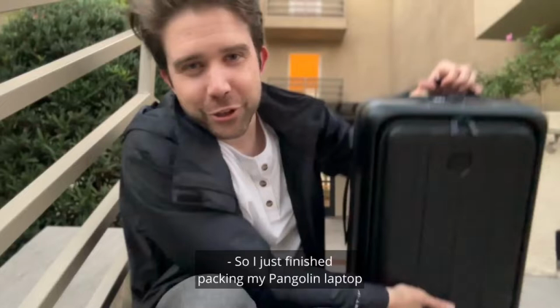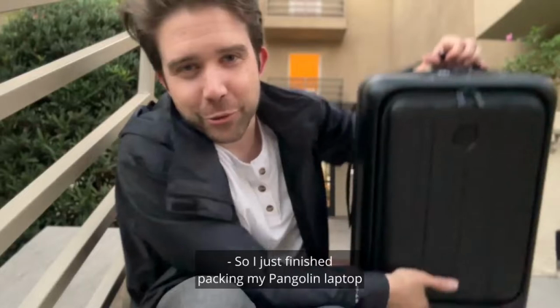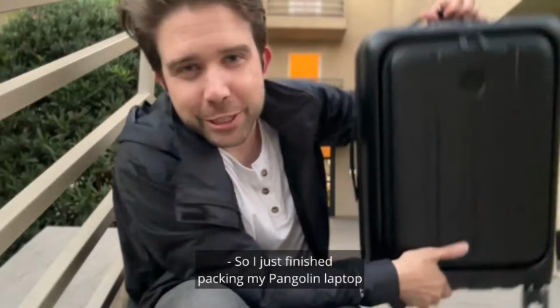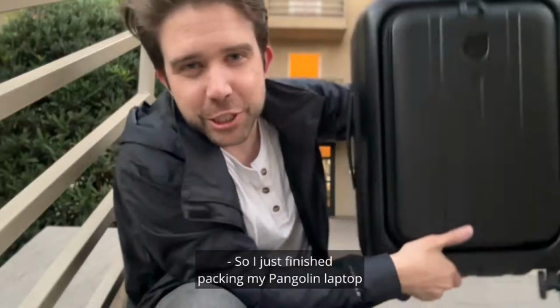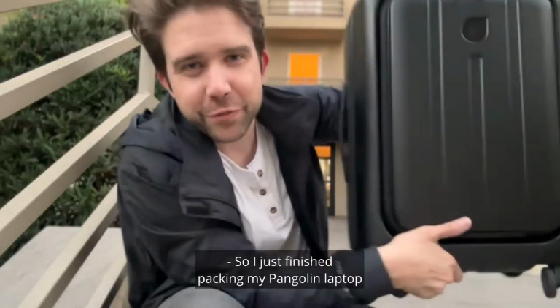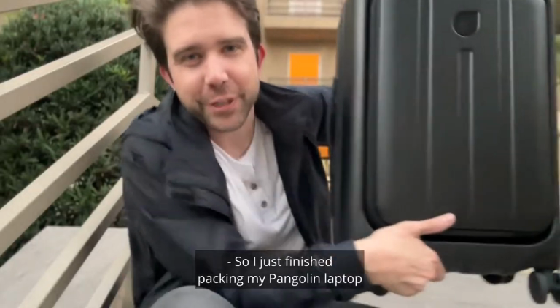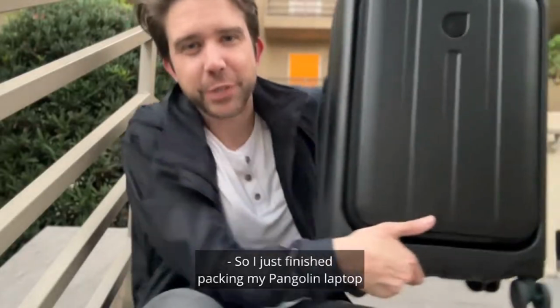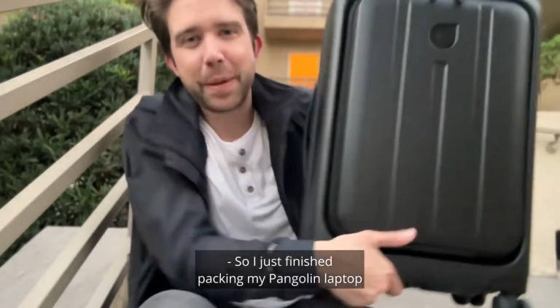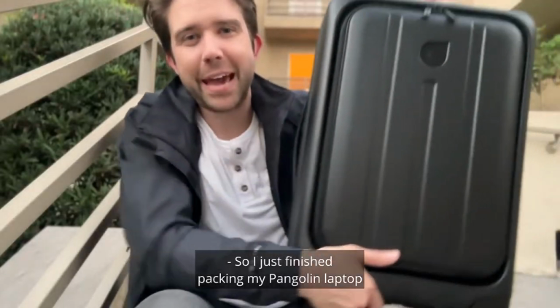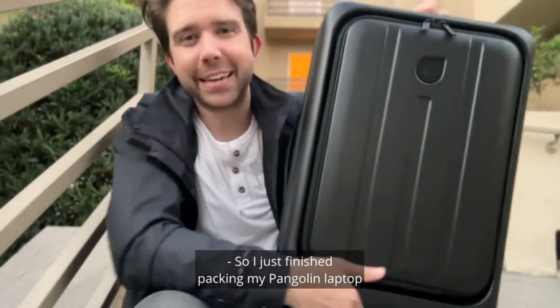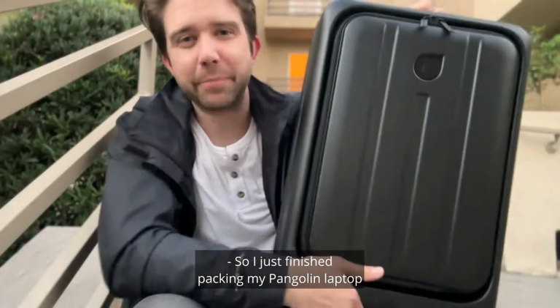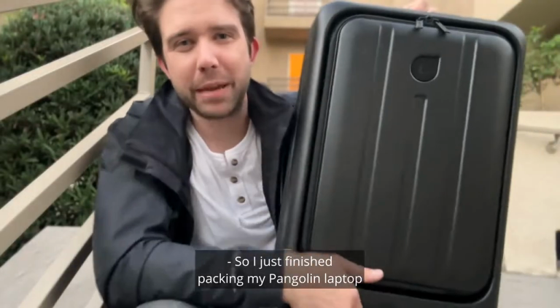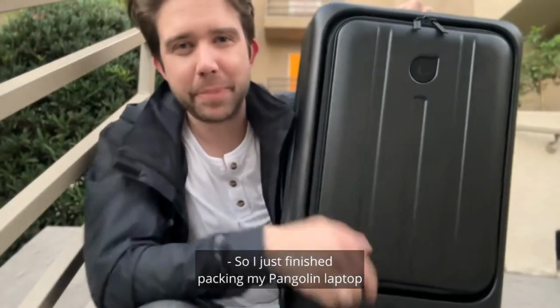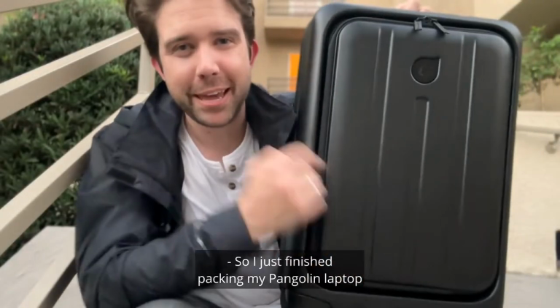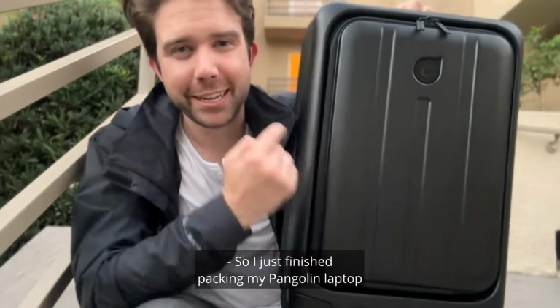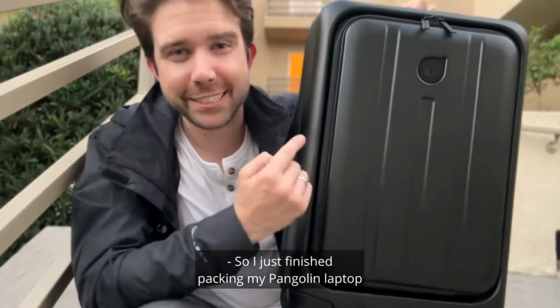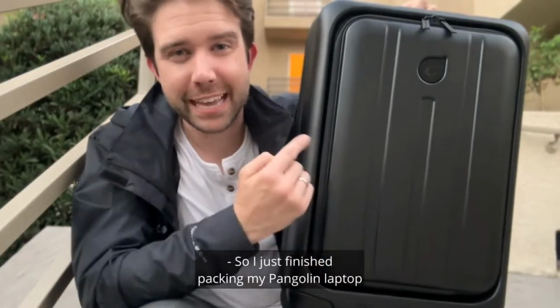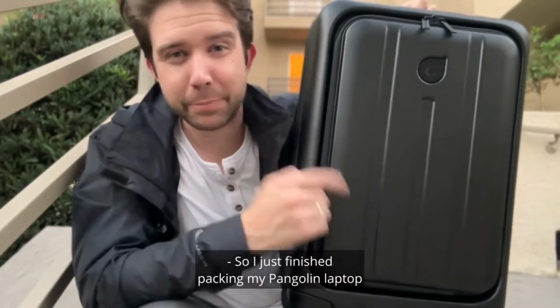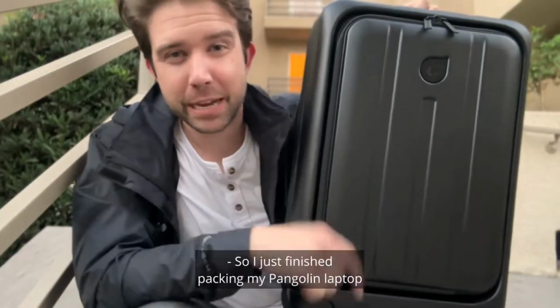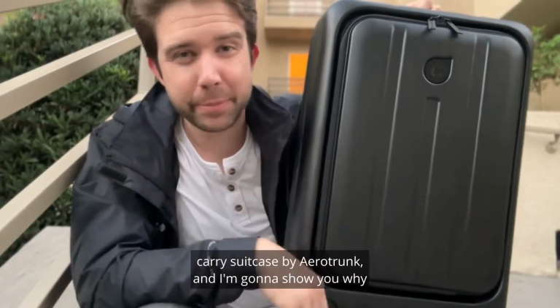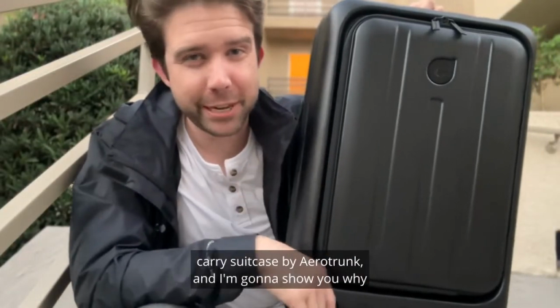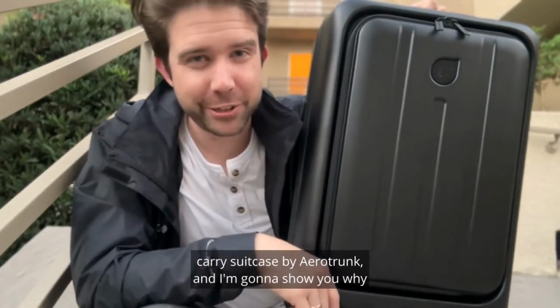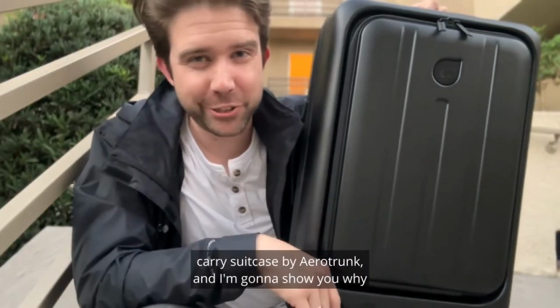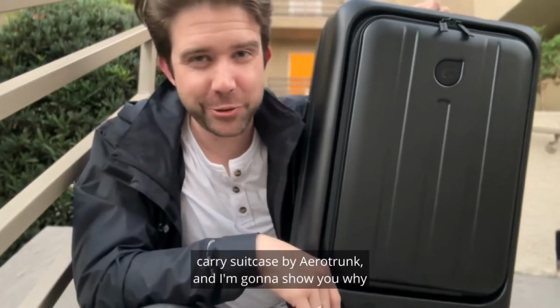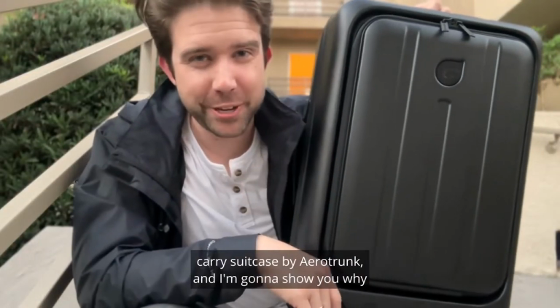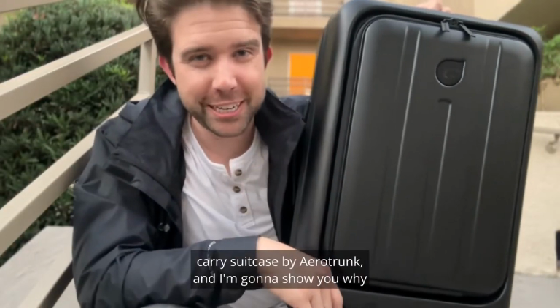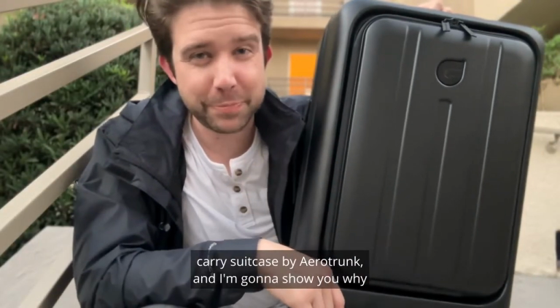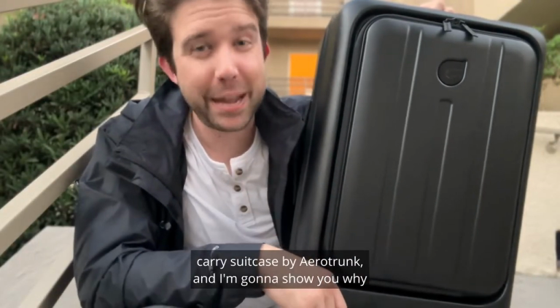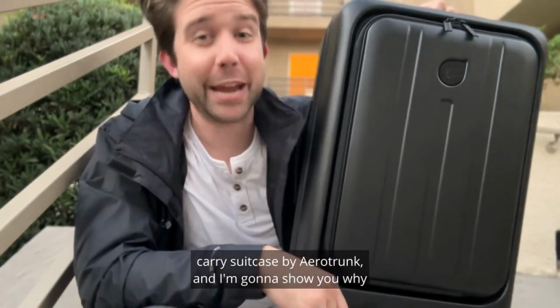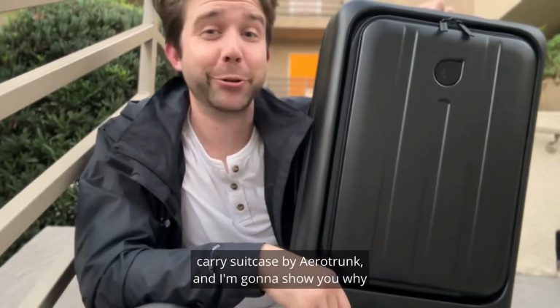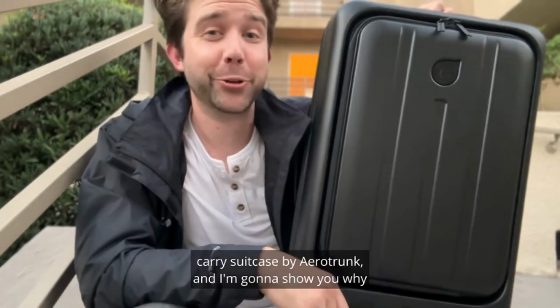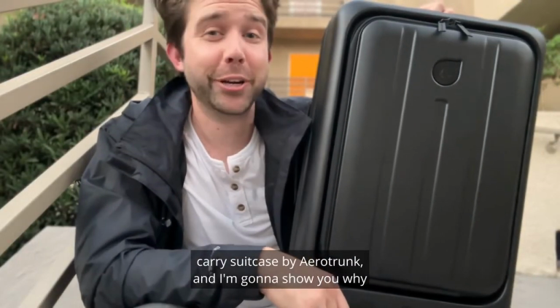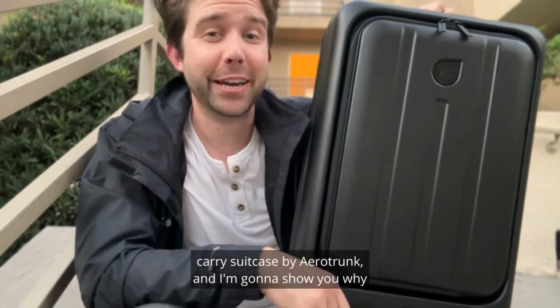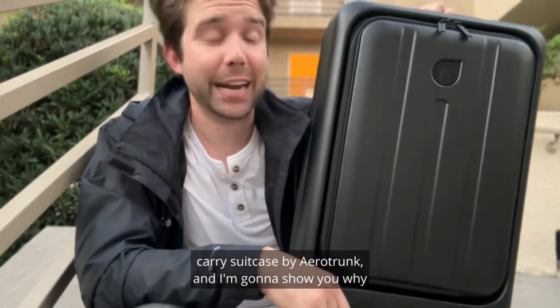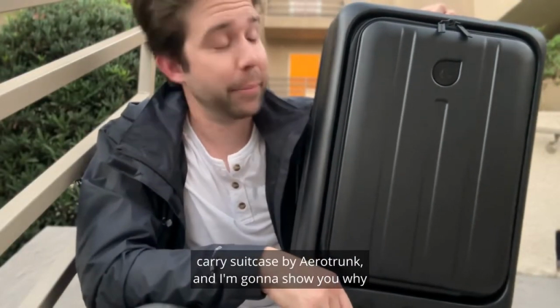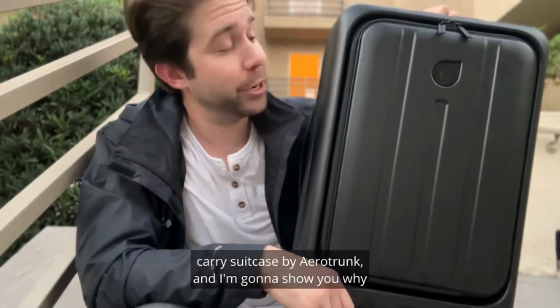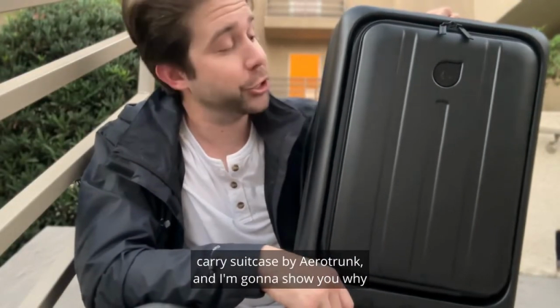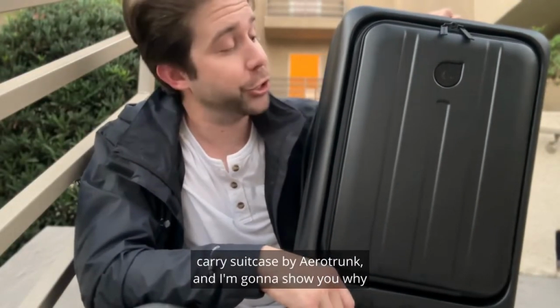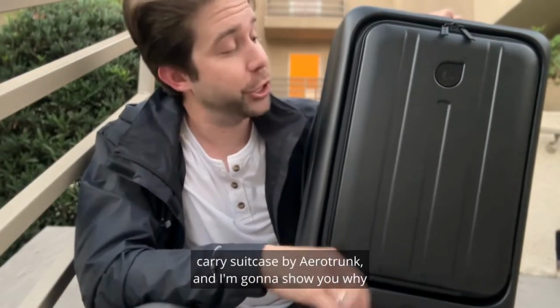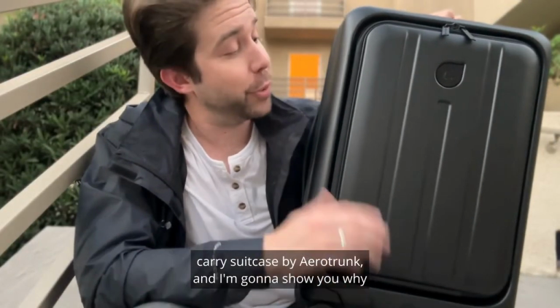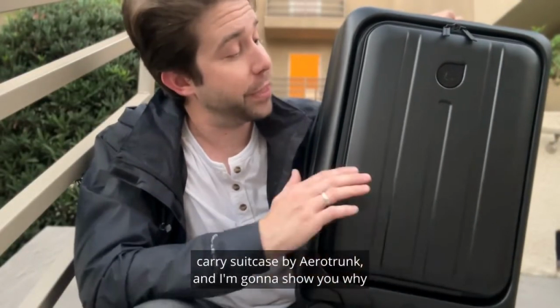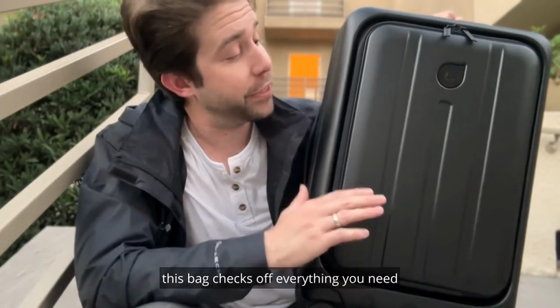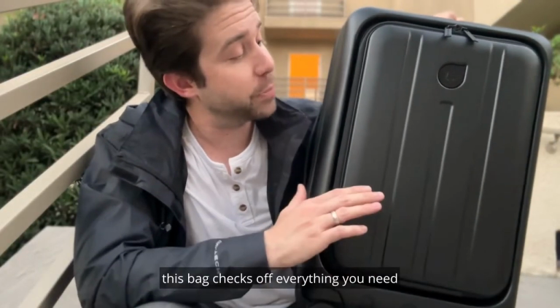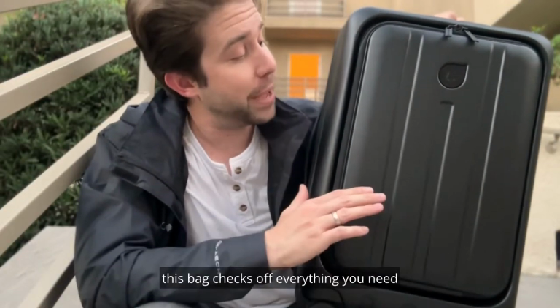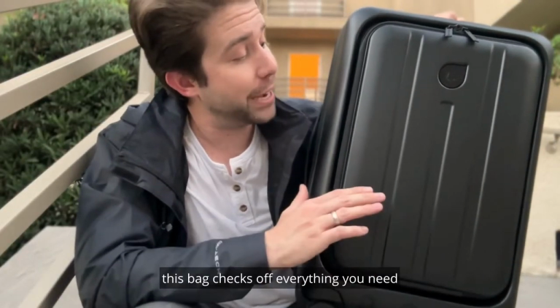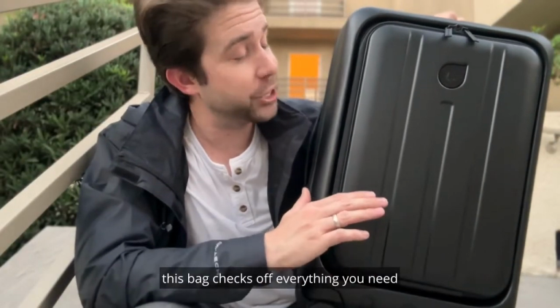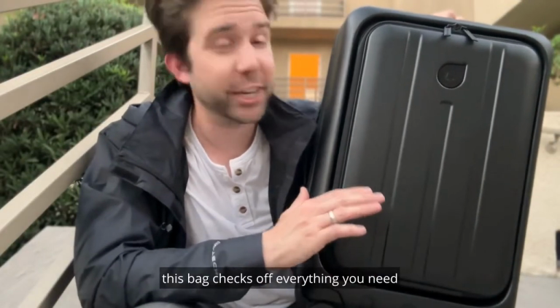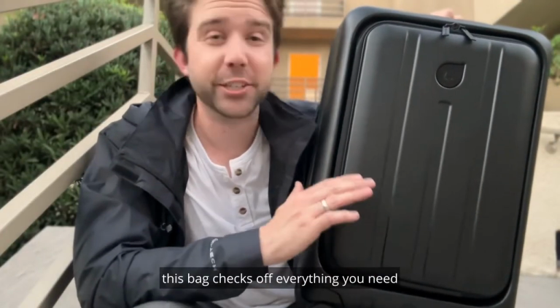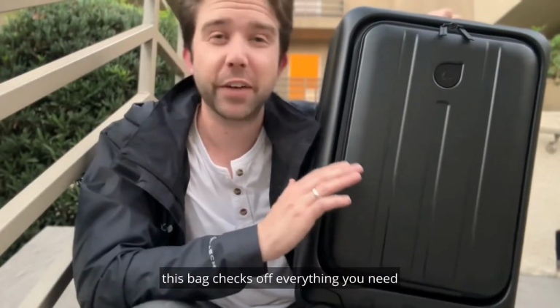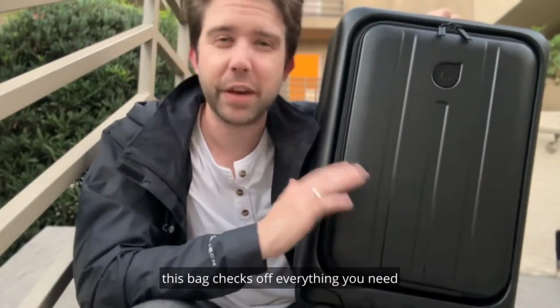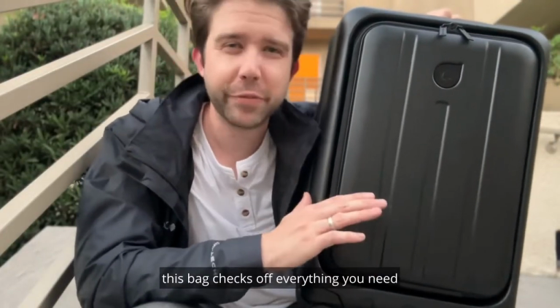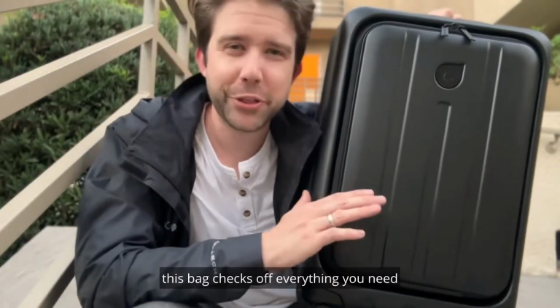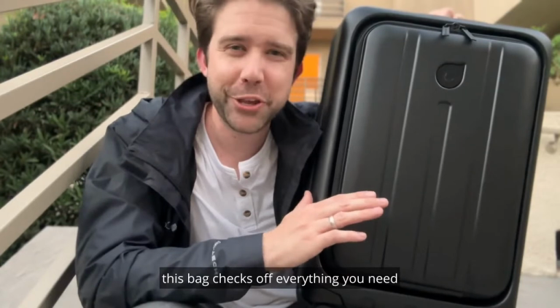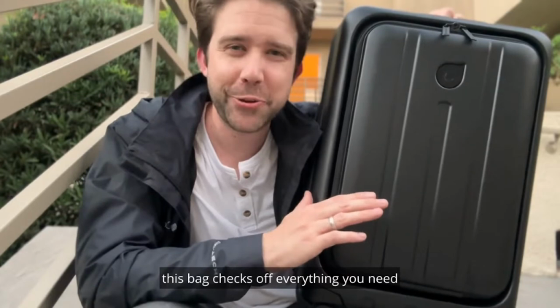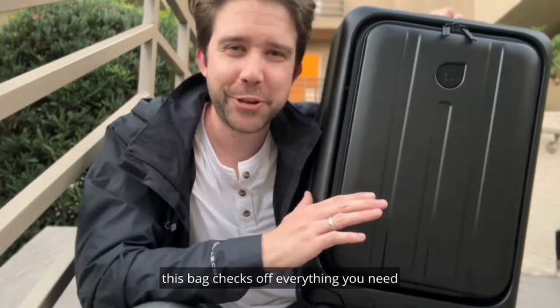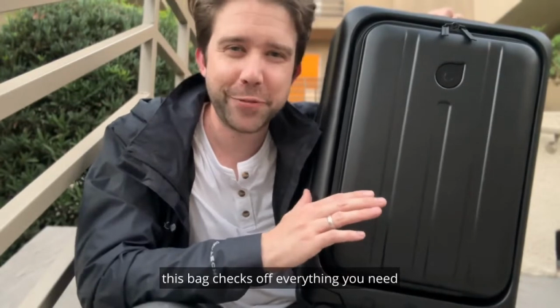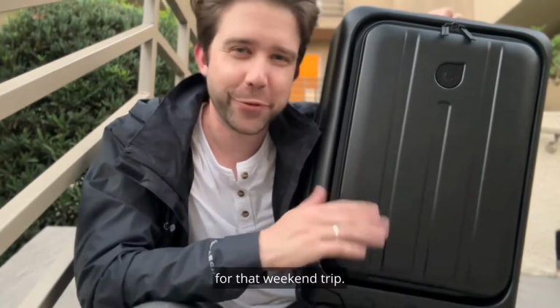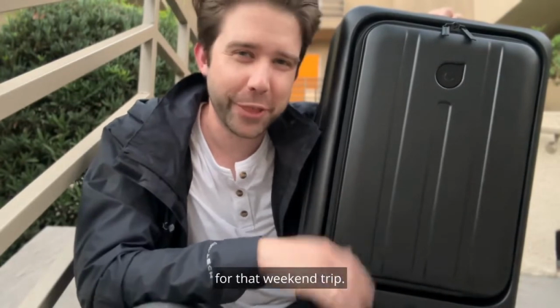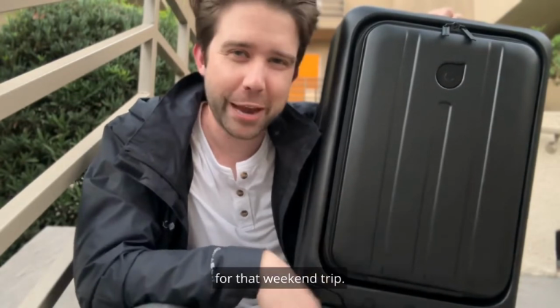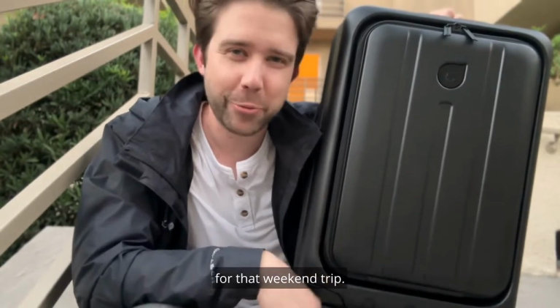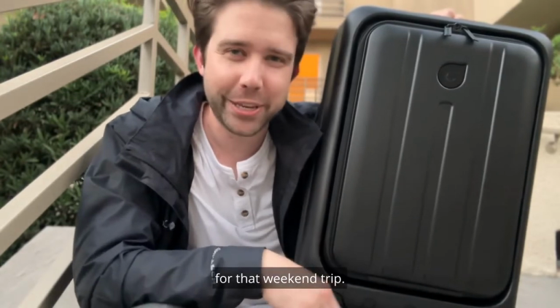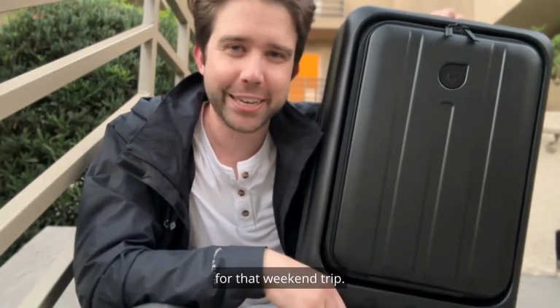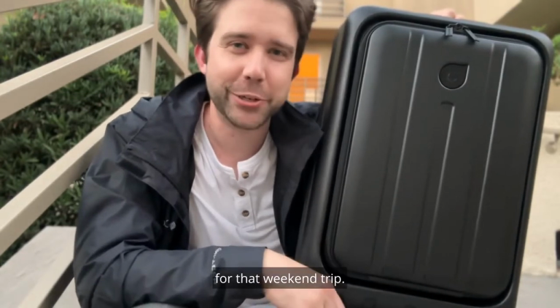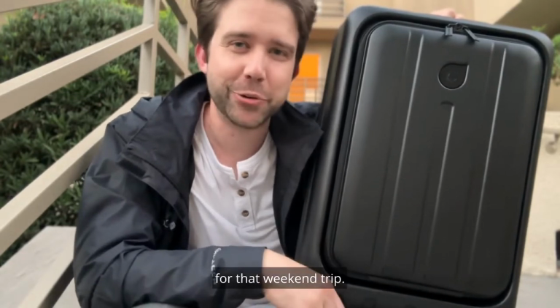I just finished packing my Pangolin Laptop Carry Suitcase by Aerotrunk, and I'm going to show you why this bag checks off everything you need for that weekend trip.